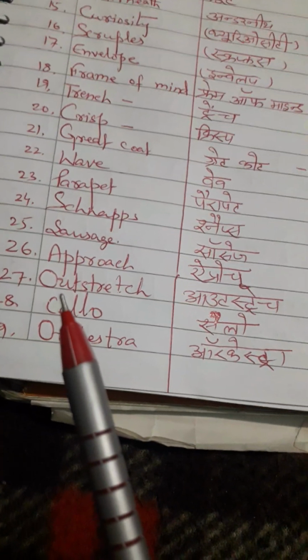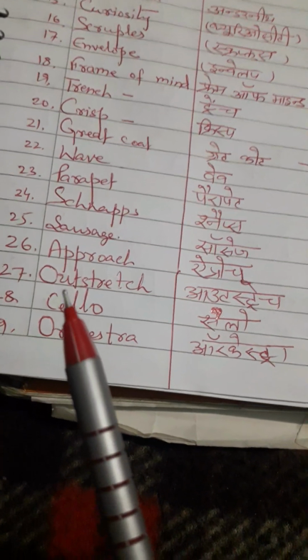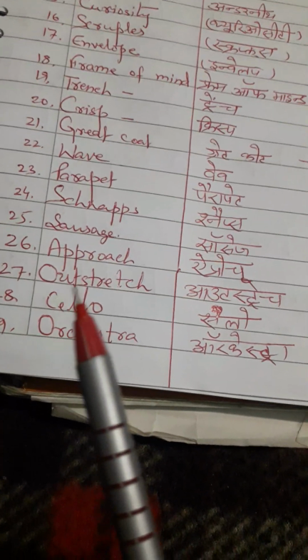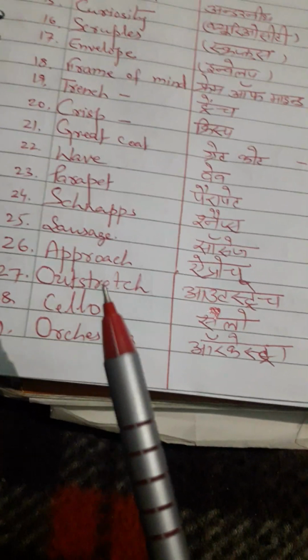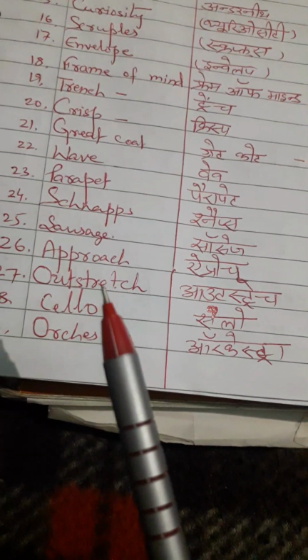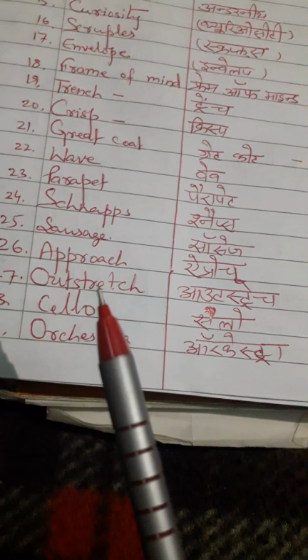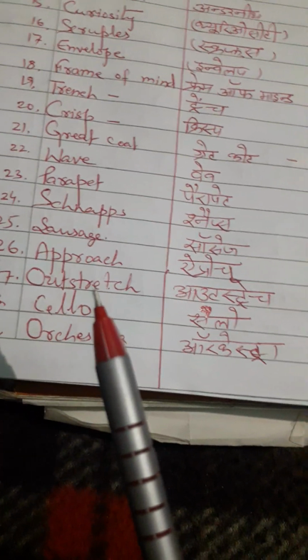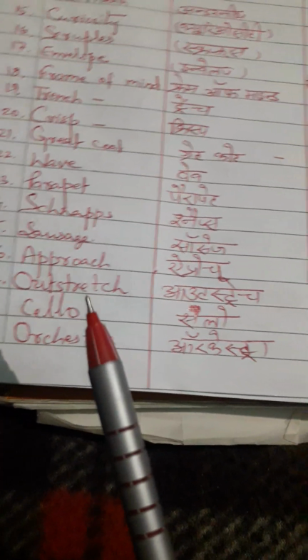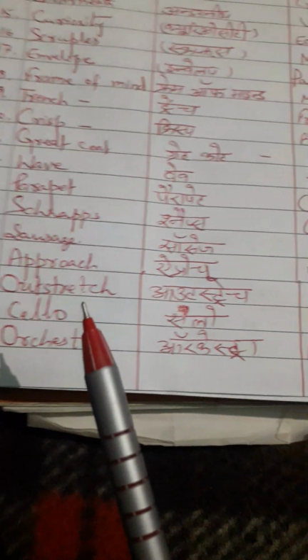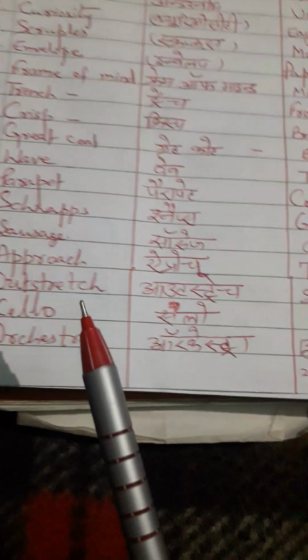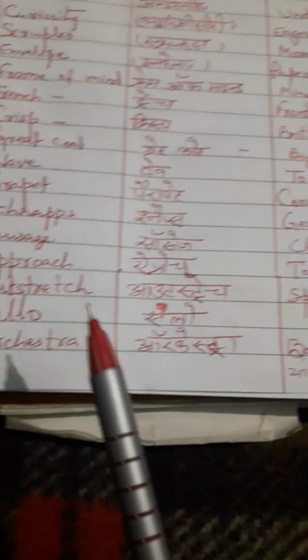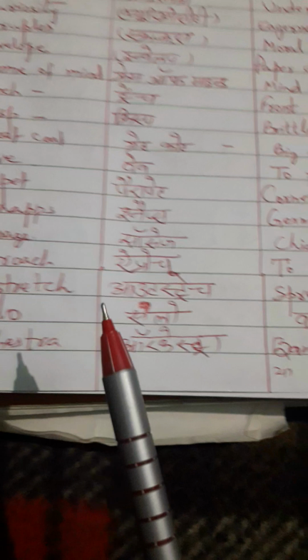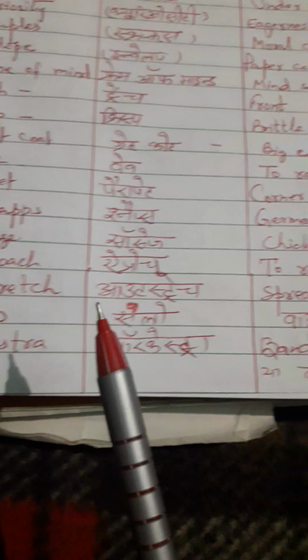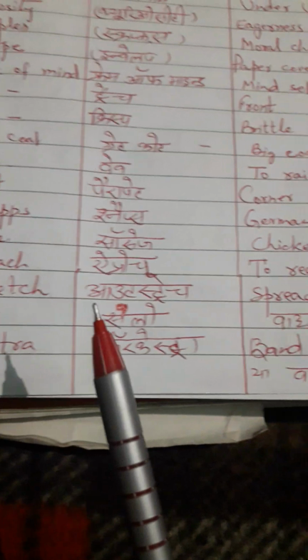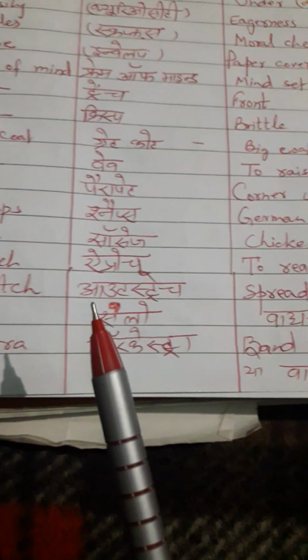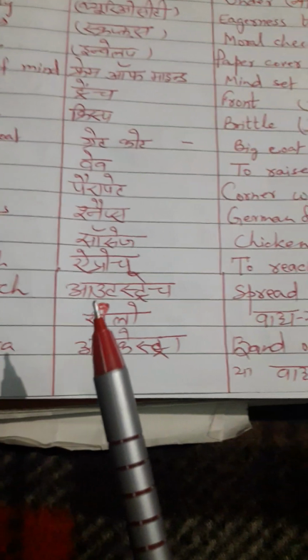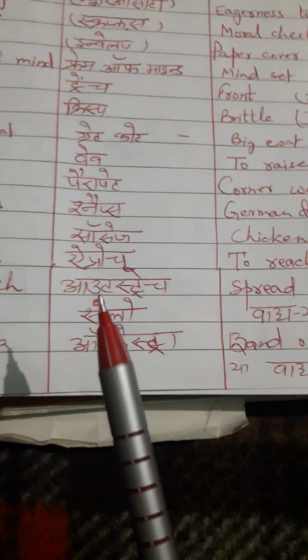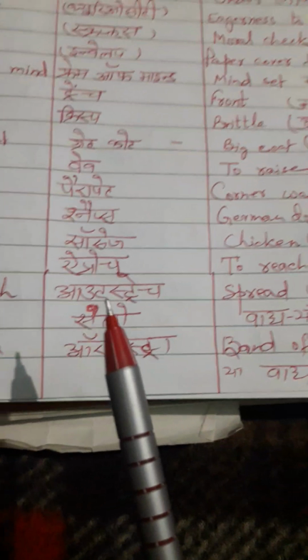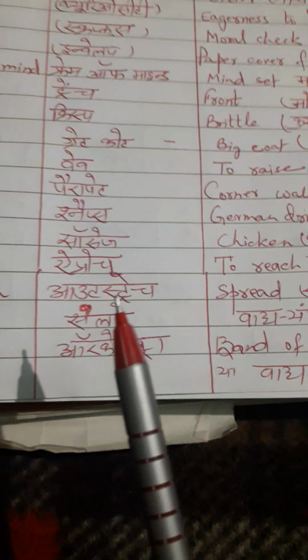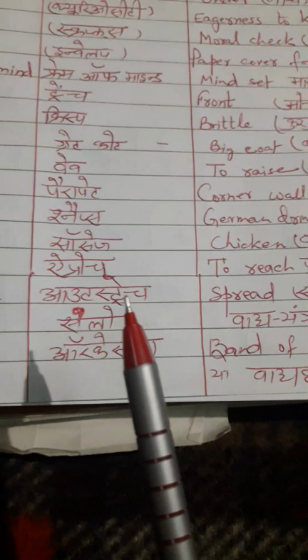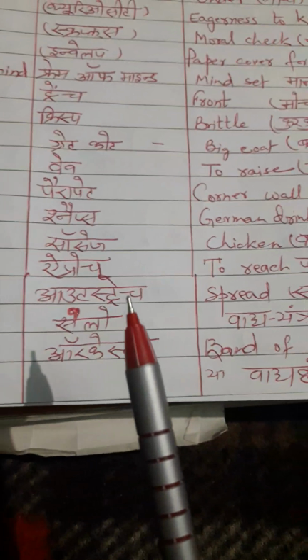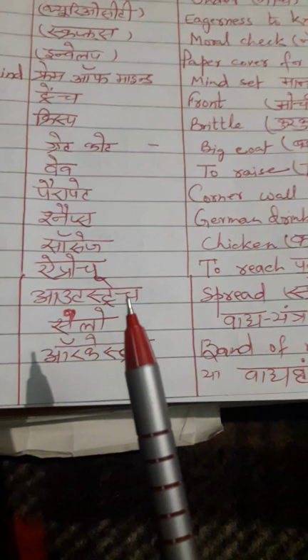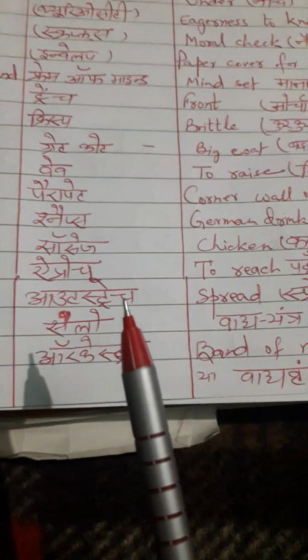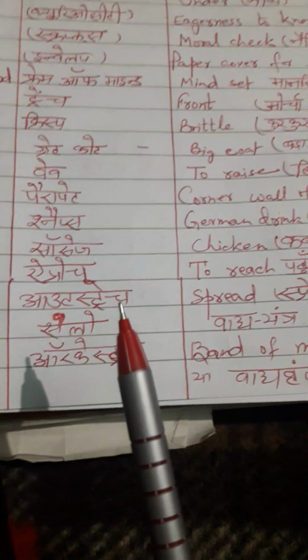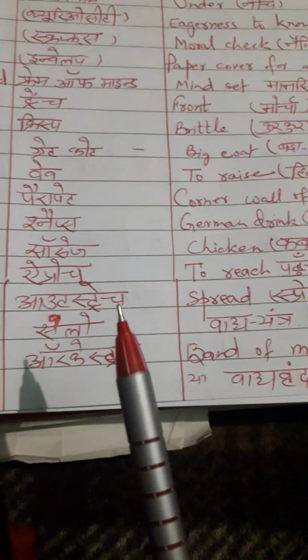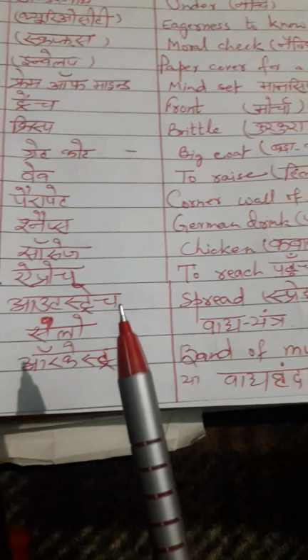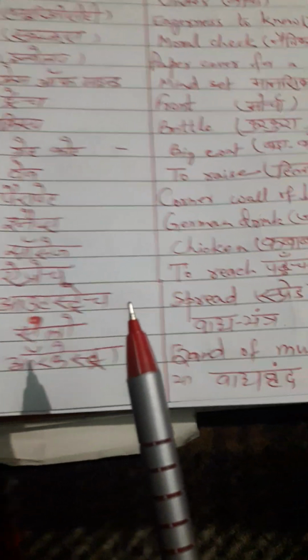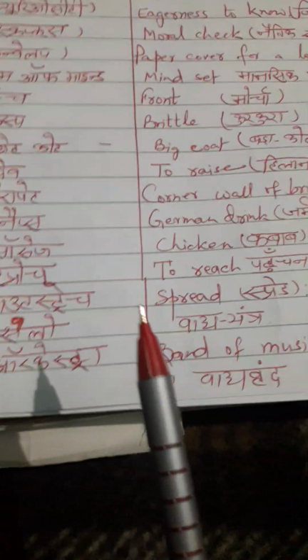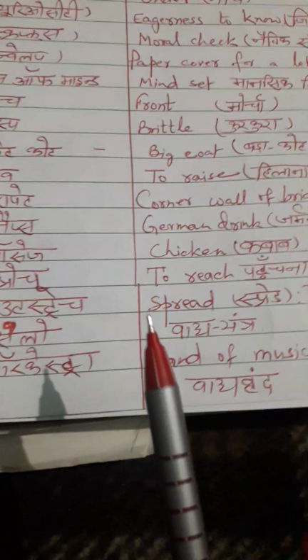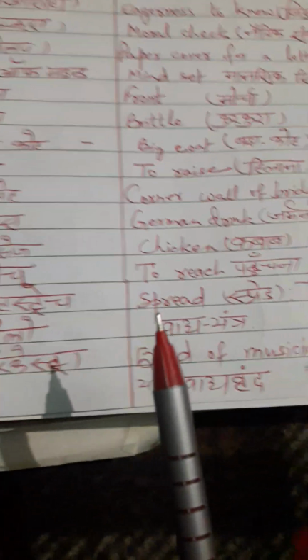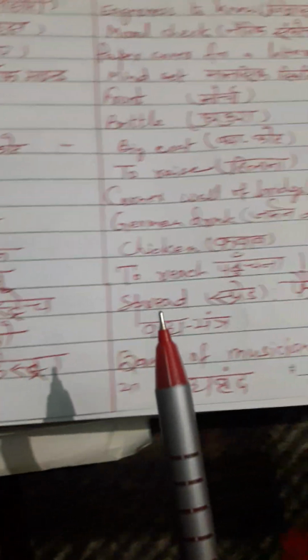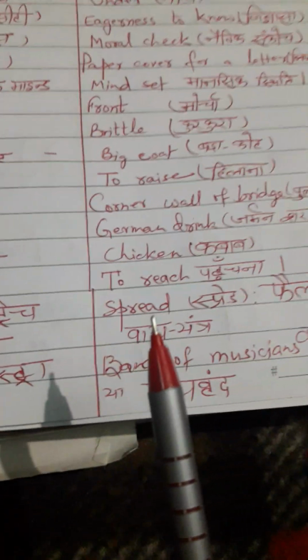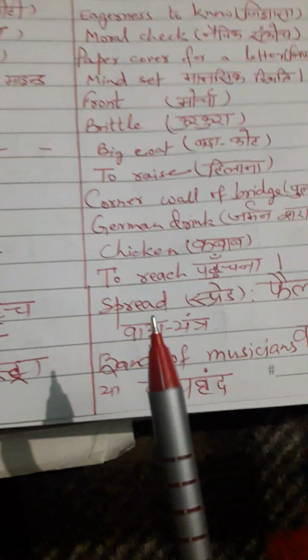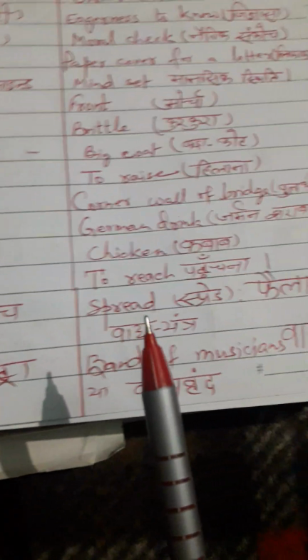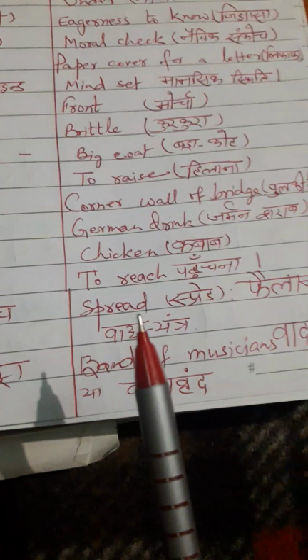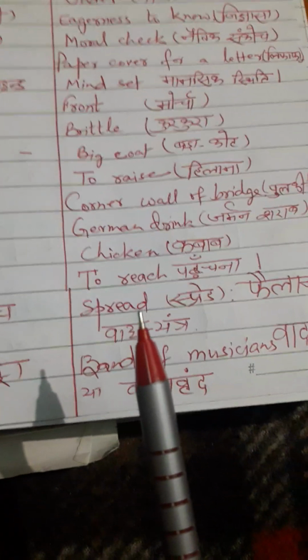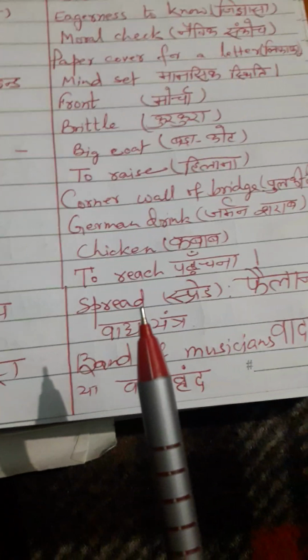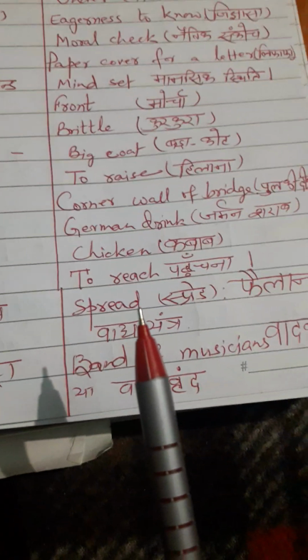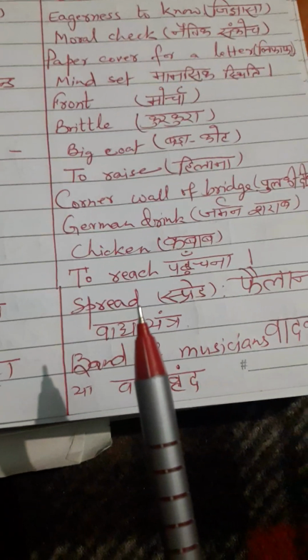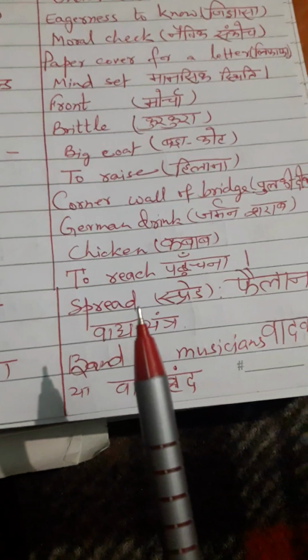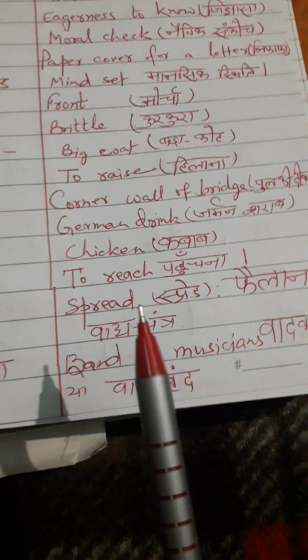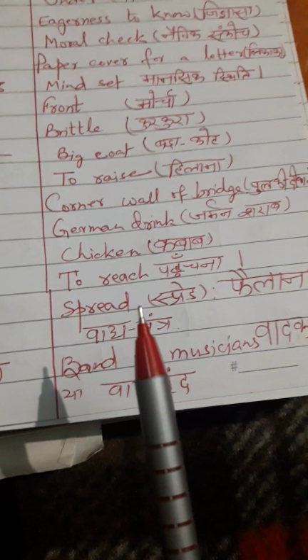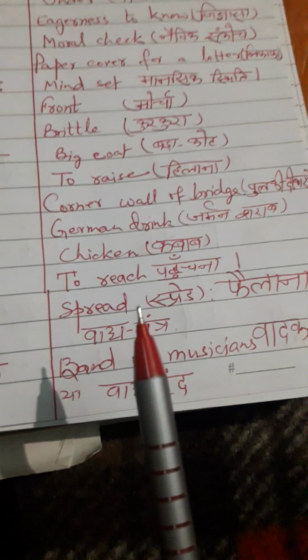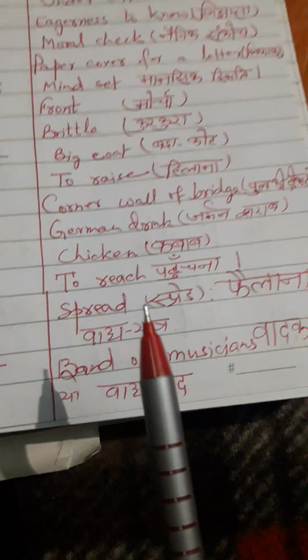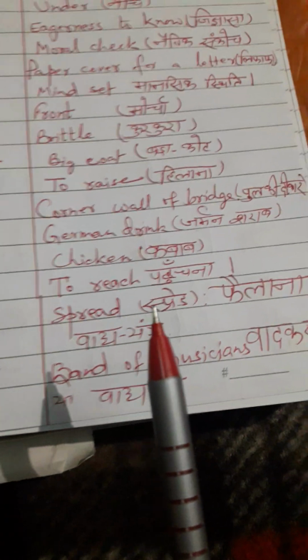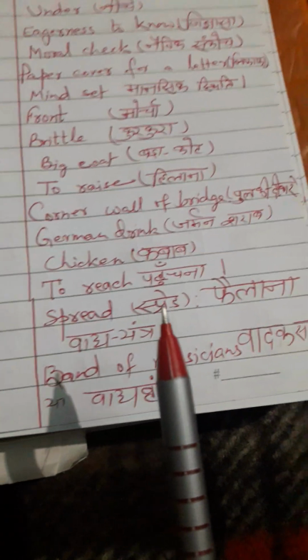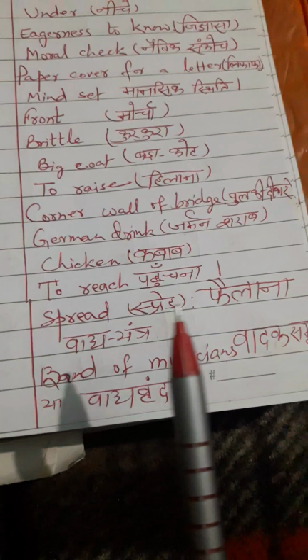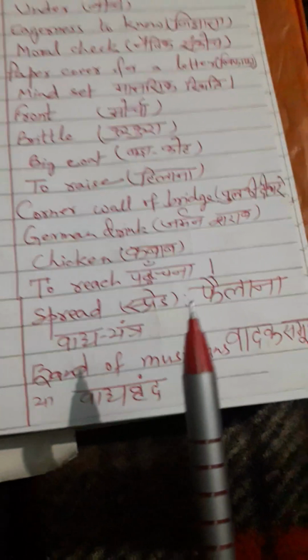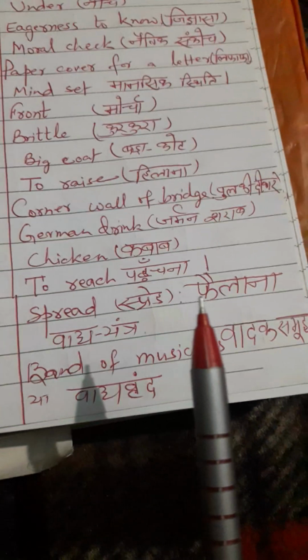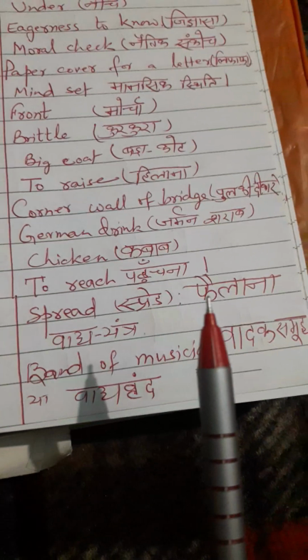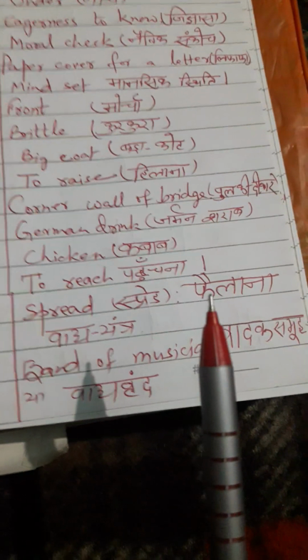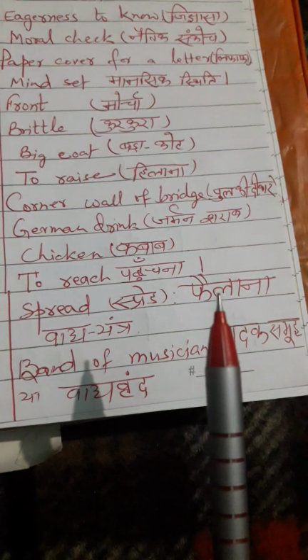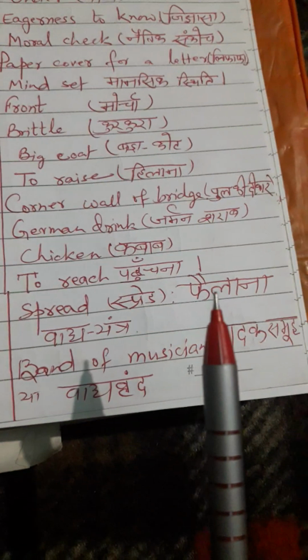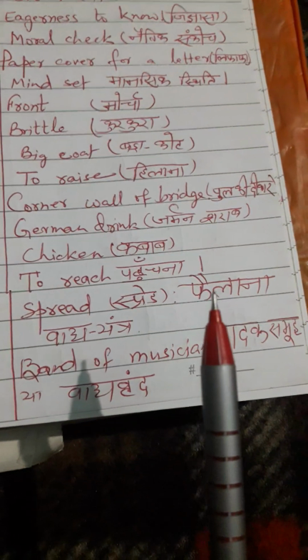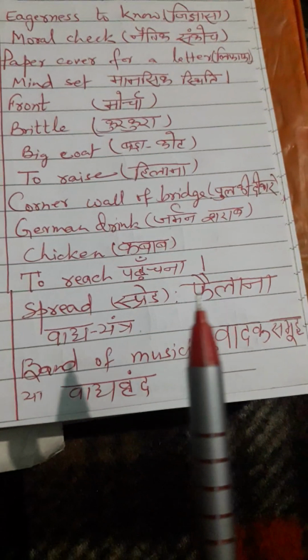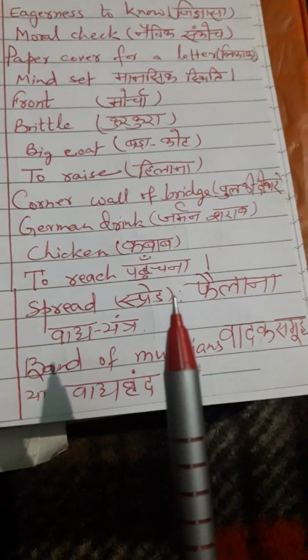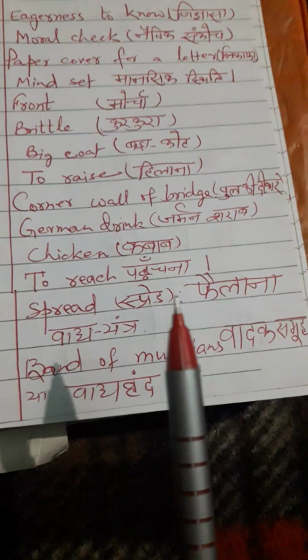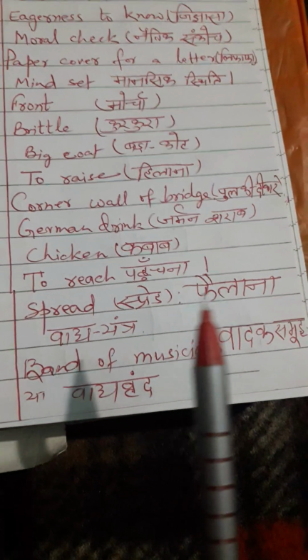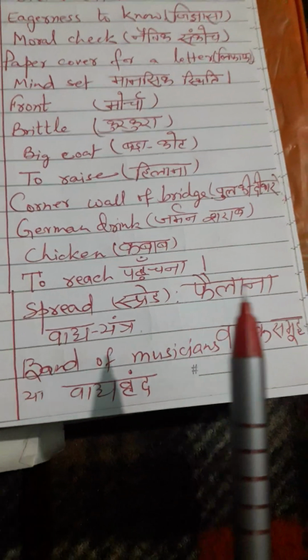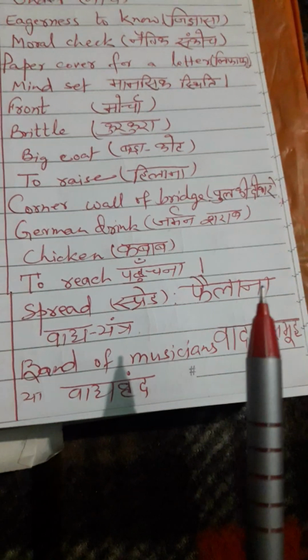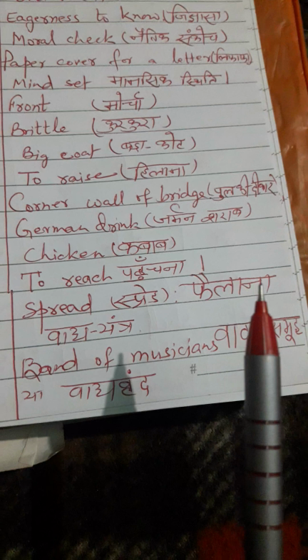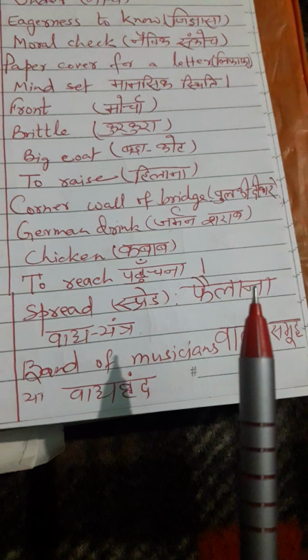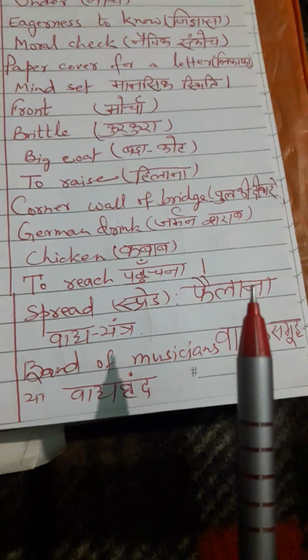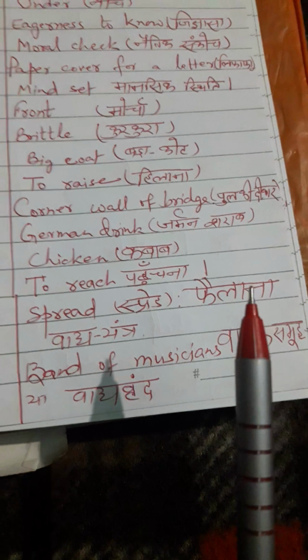Next word is 'outstretch.' Outstretch means spread. Hindi meaning: phailana.